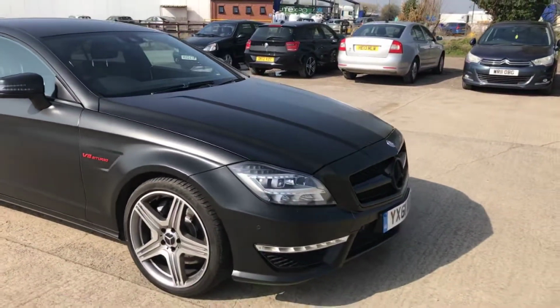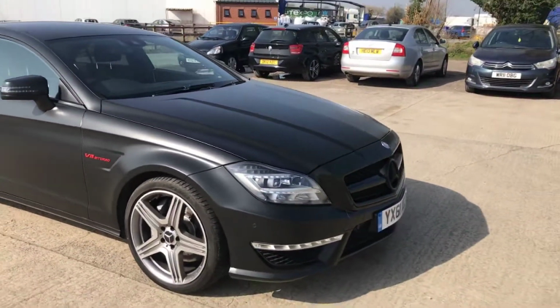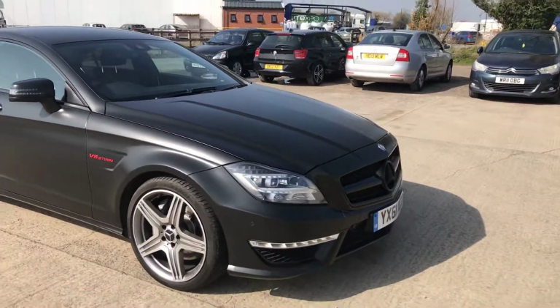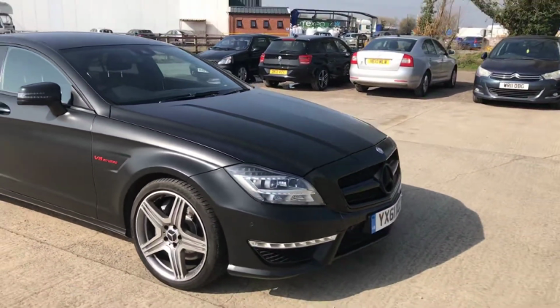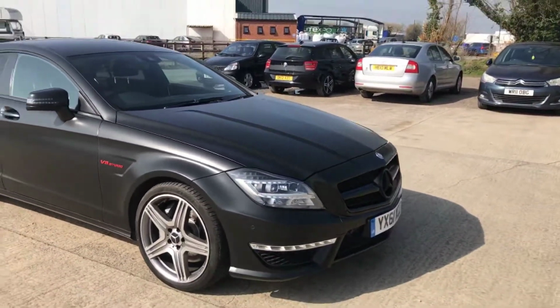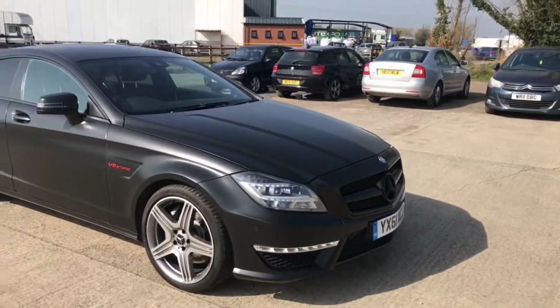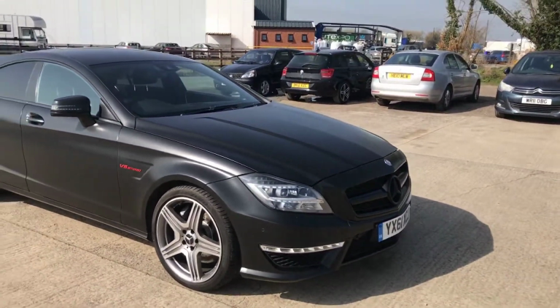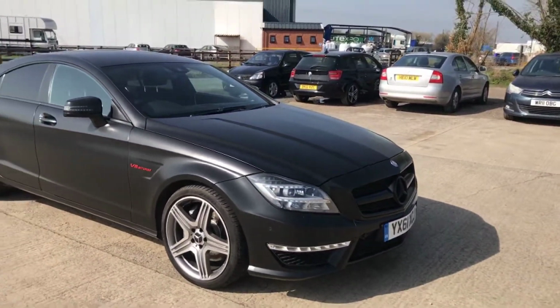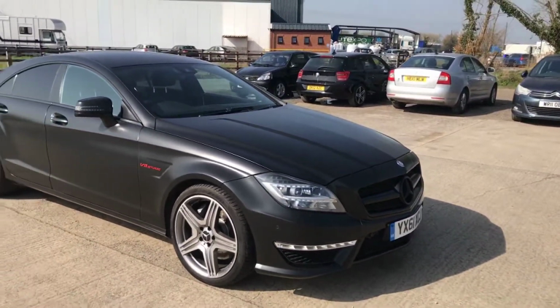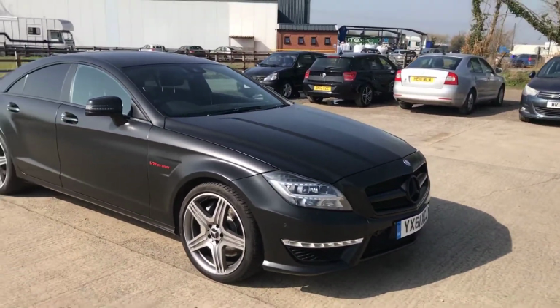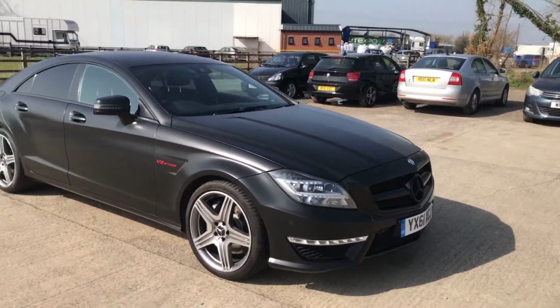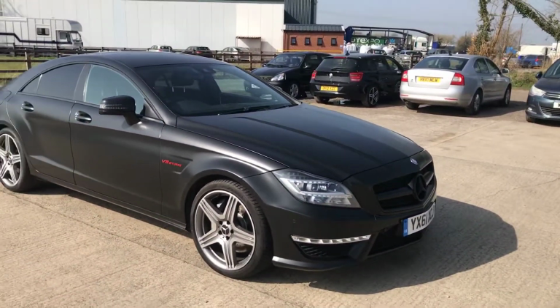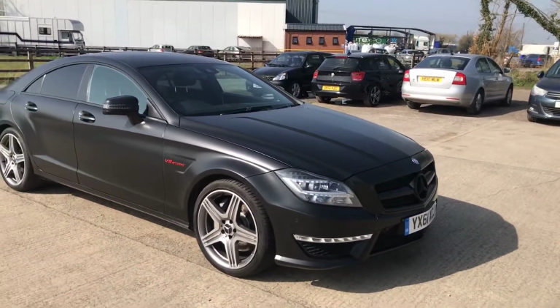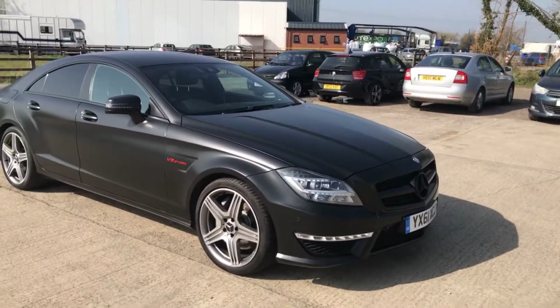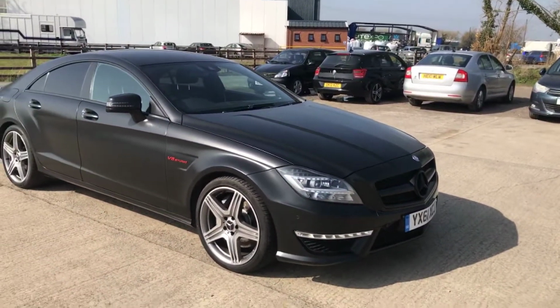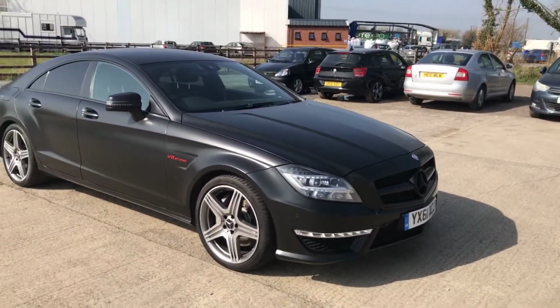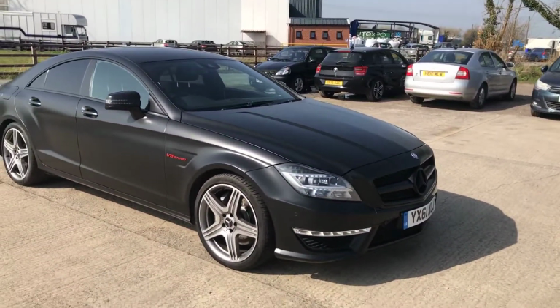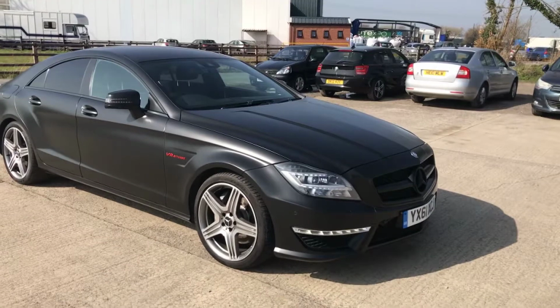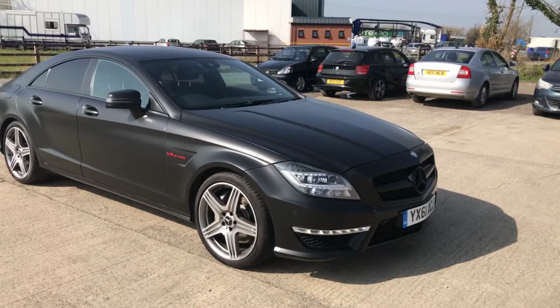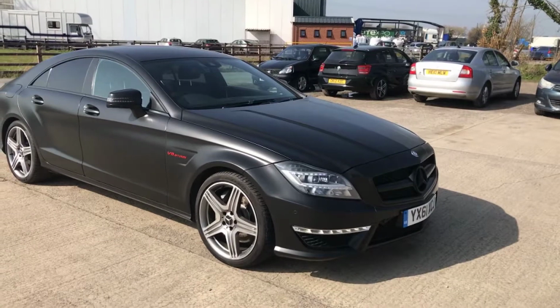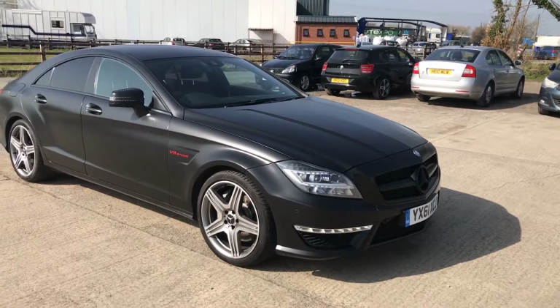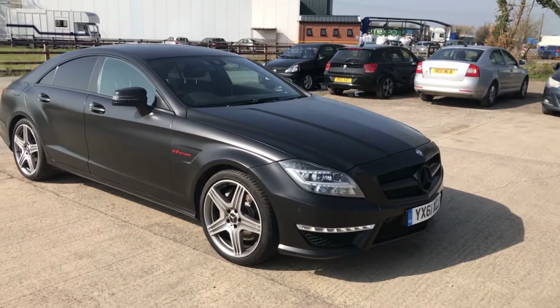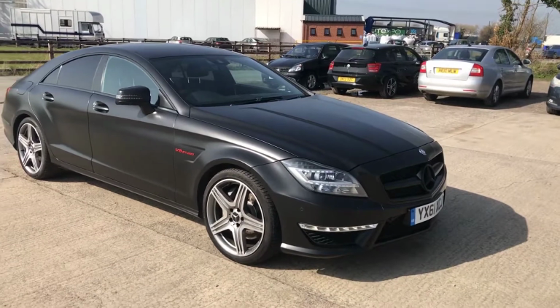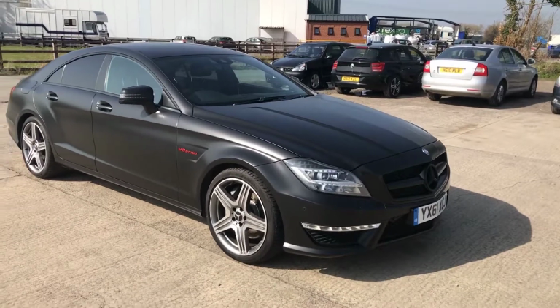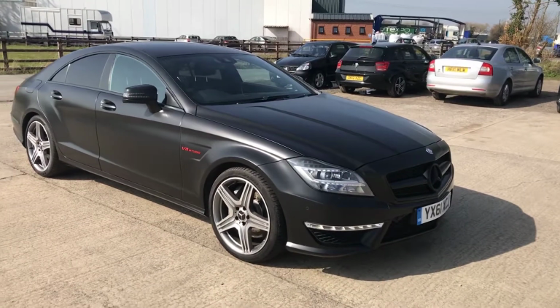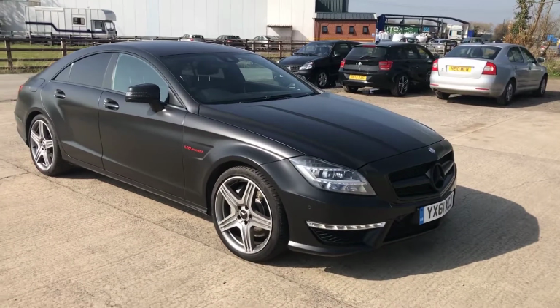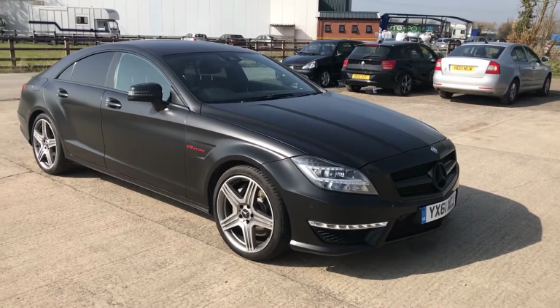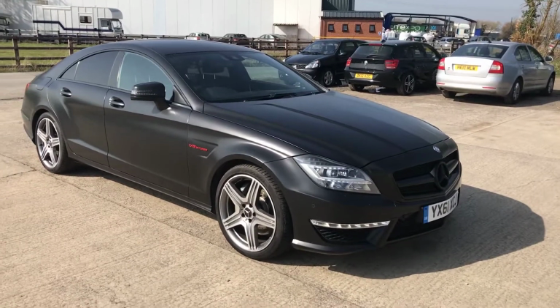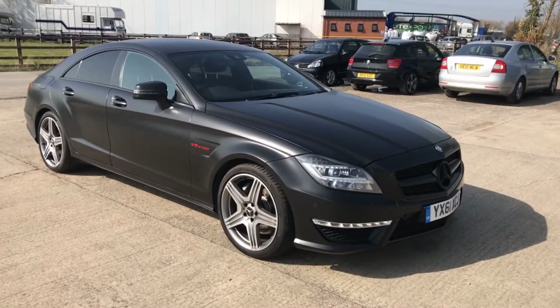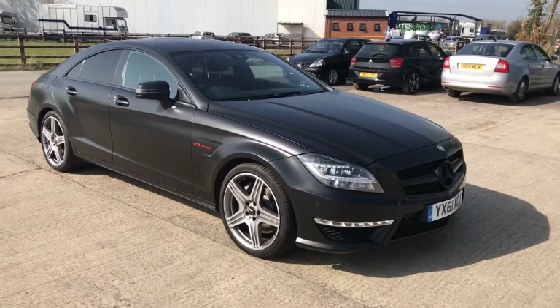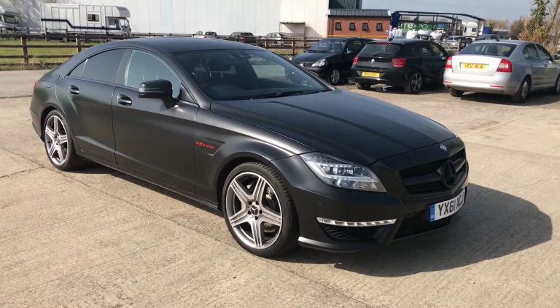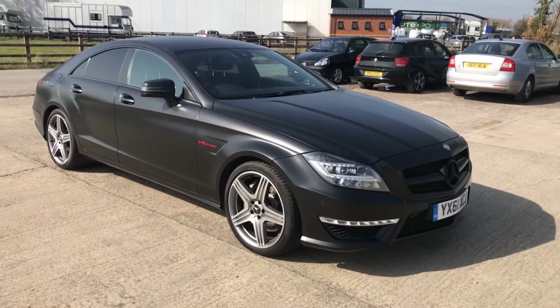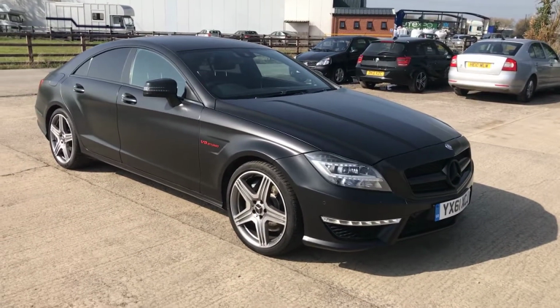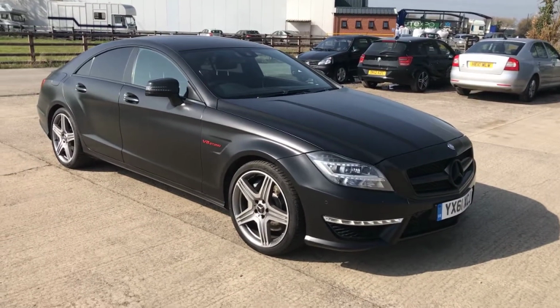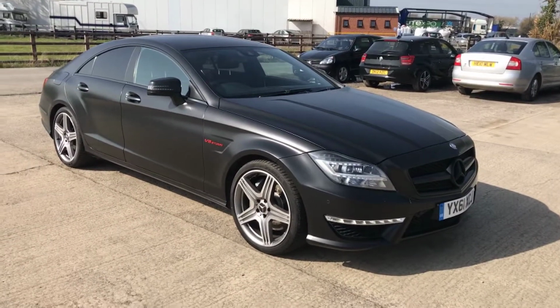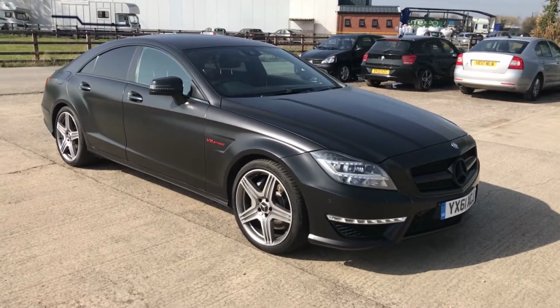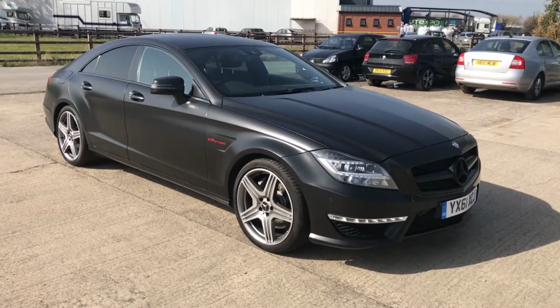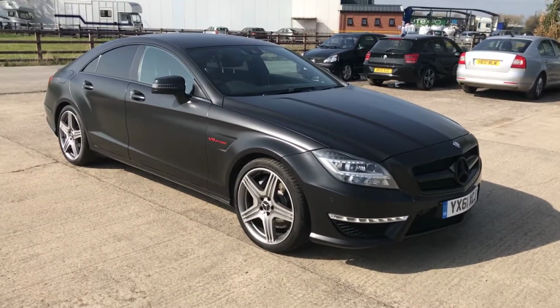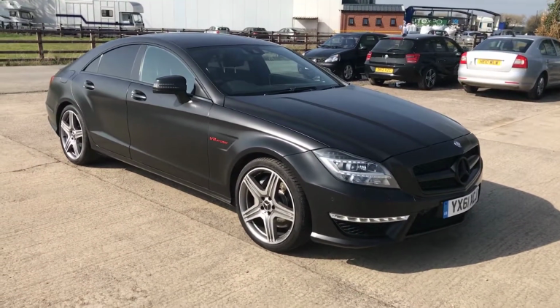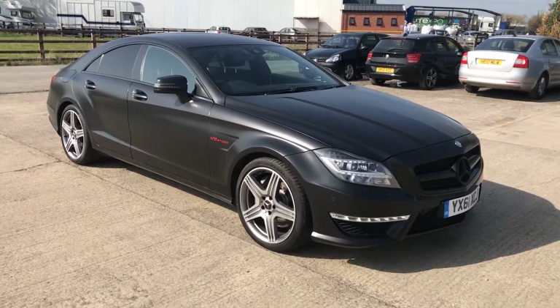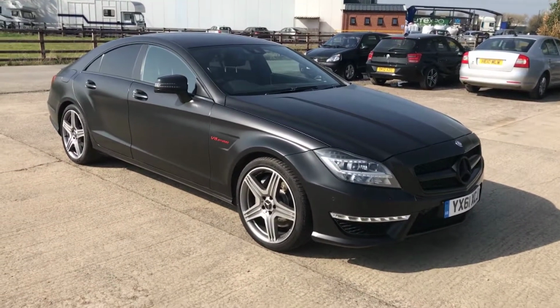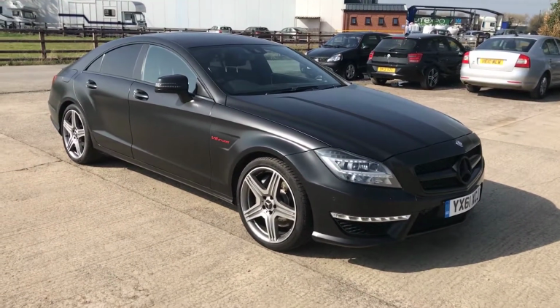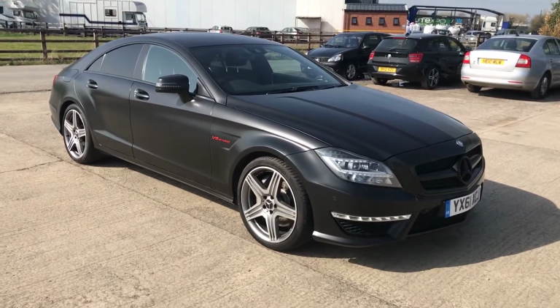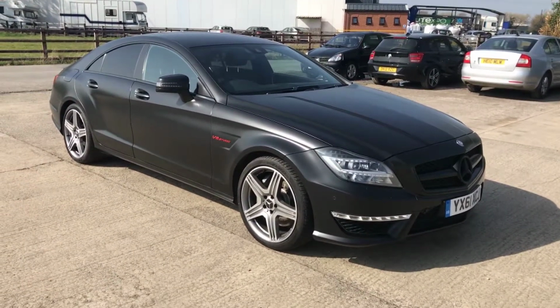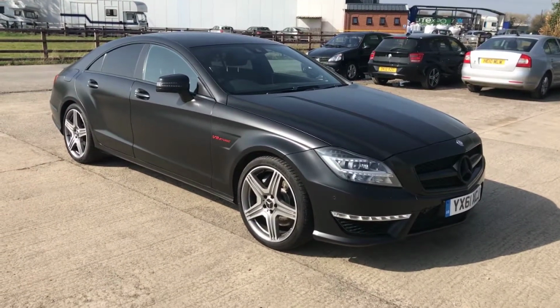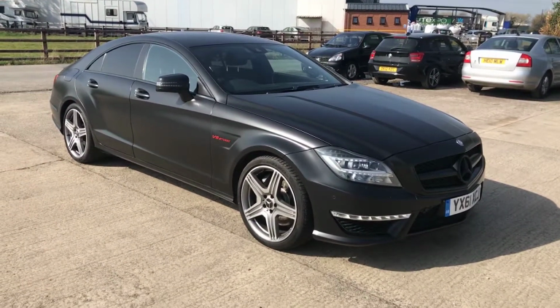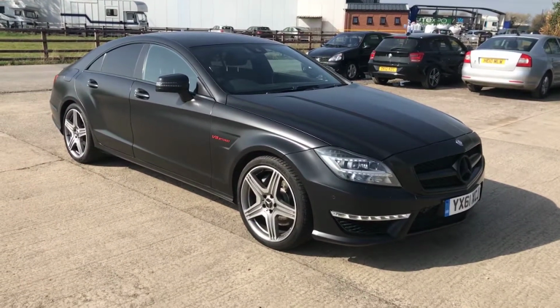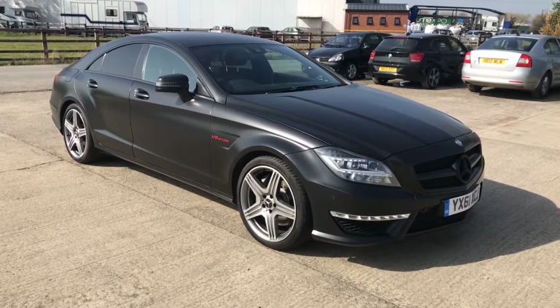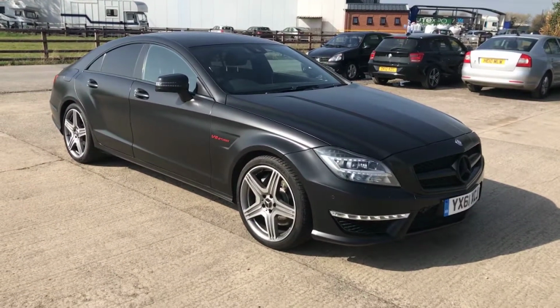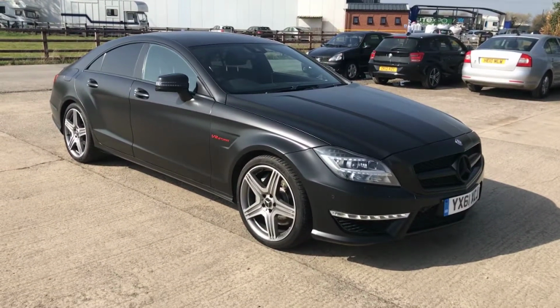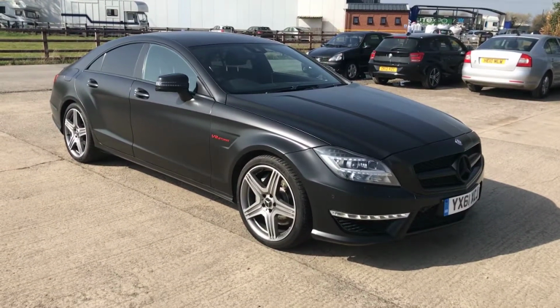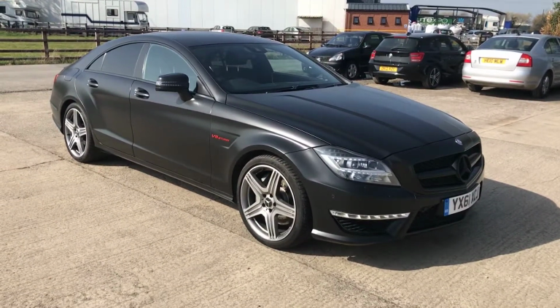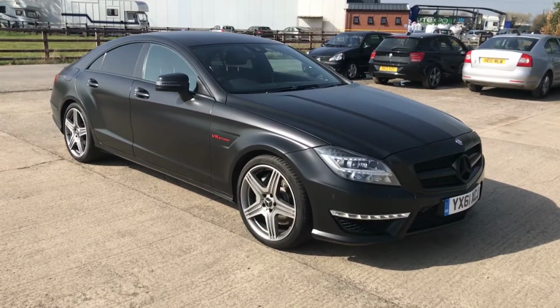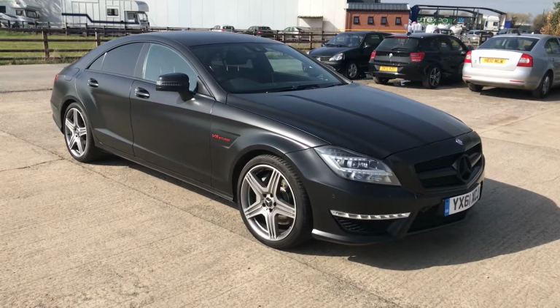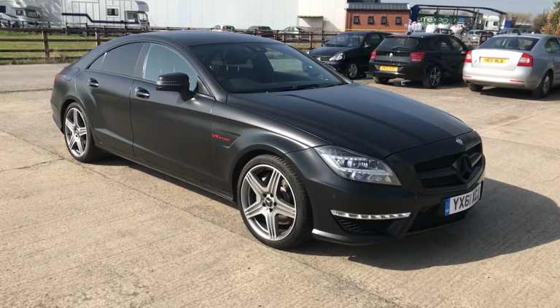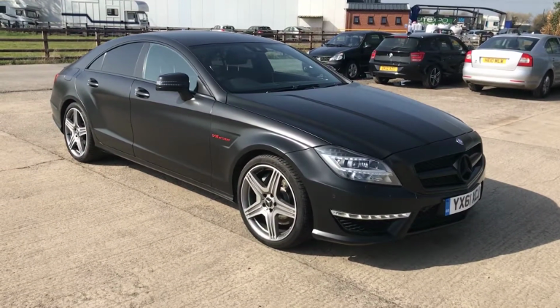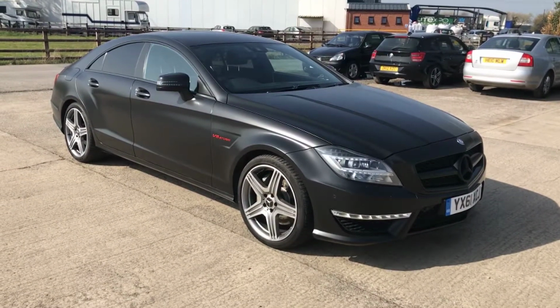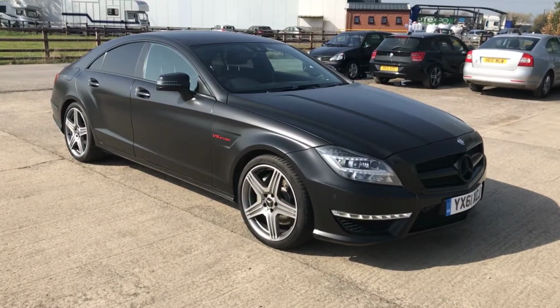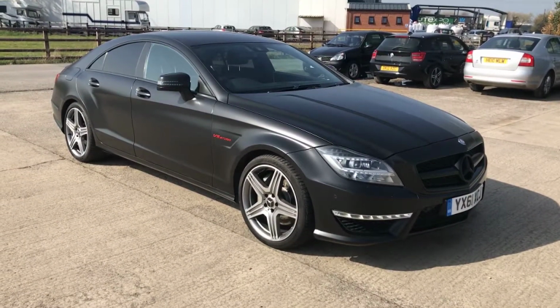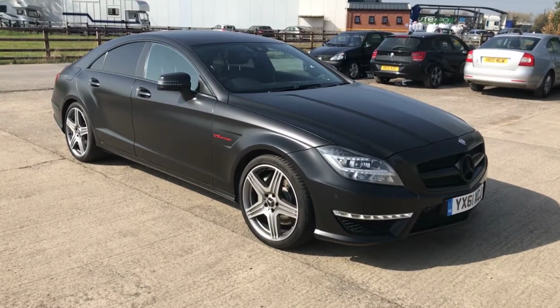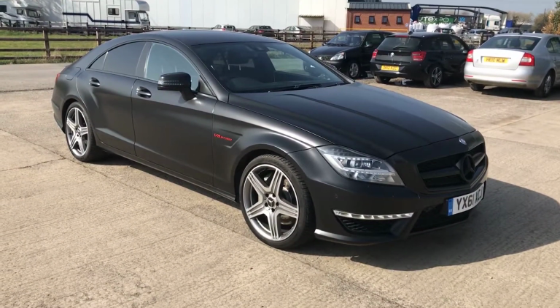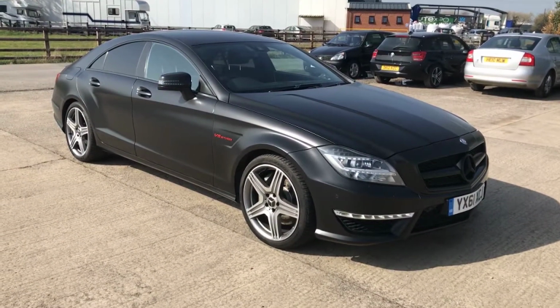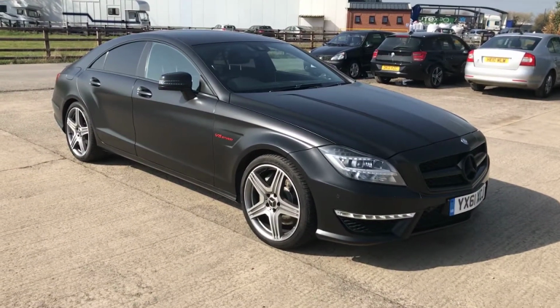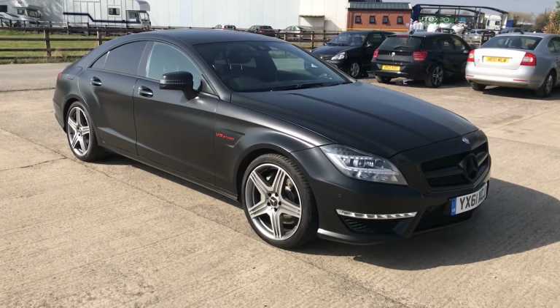That's the Mercedes CLS 63 — overall in very good condition for a car that's 11 years old. Thanks for watching.